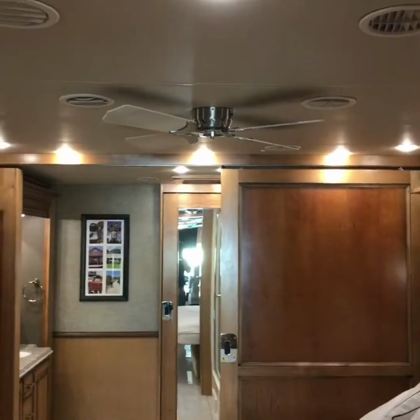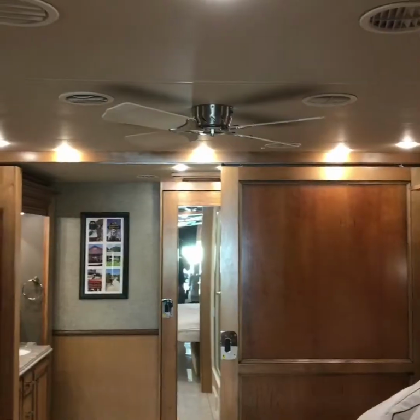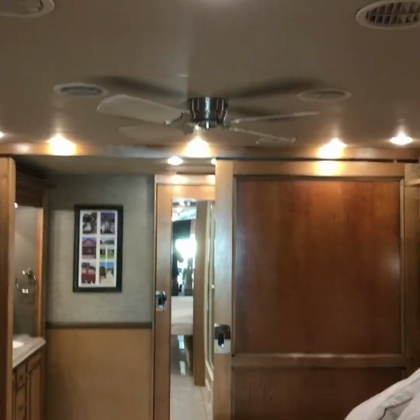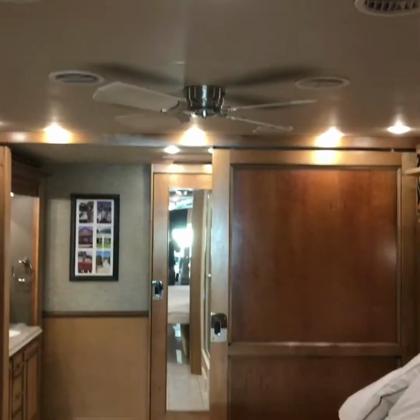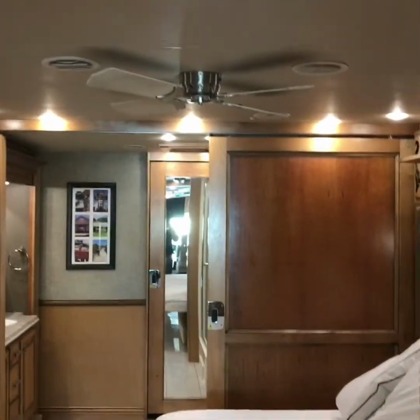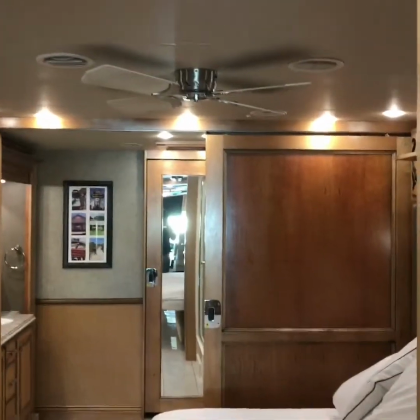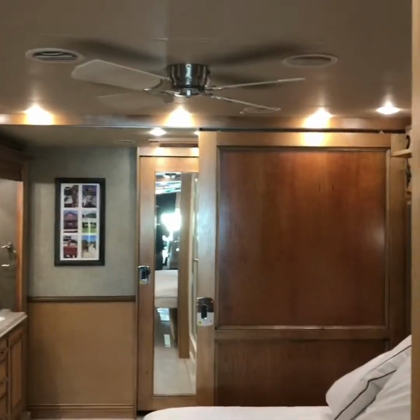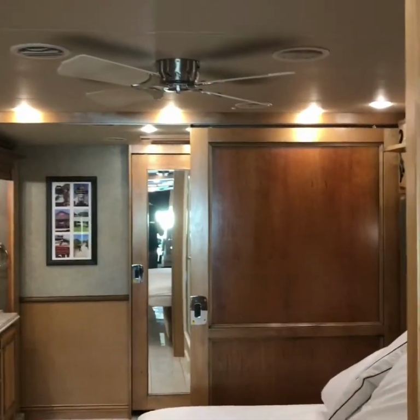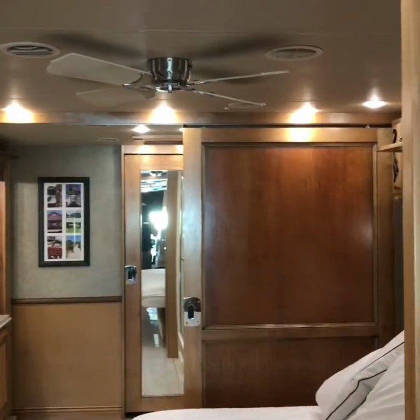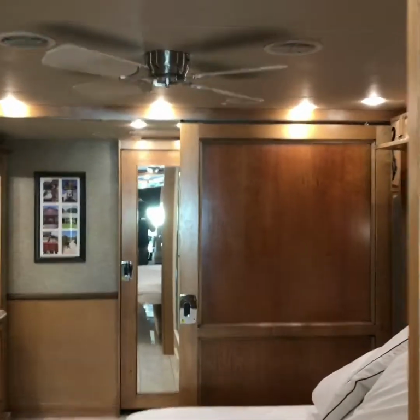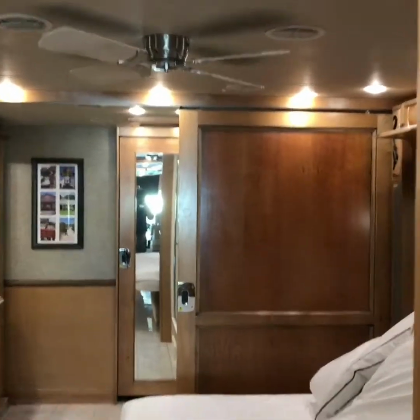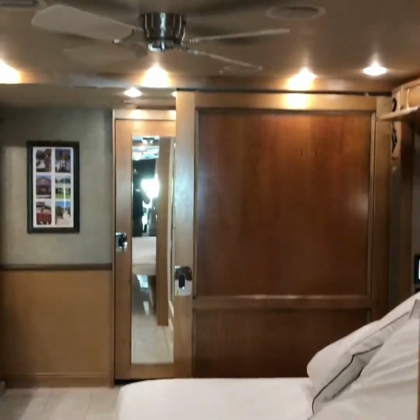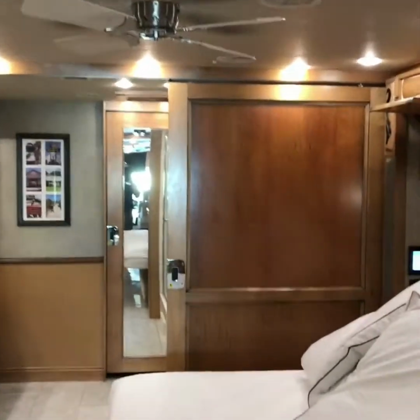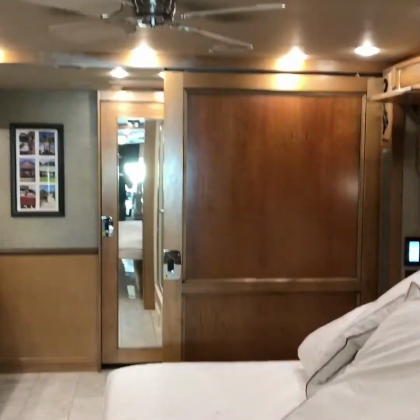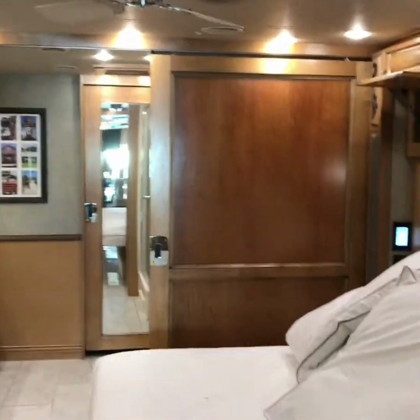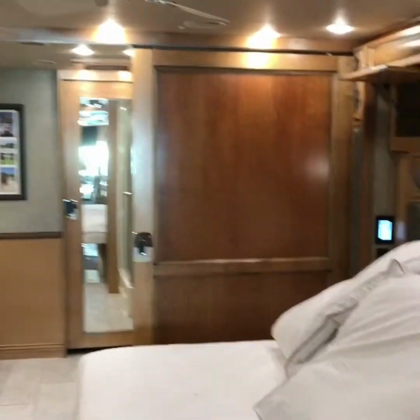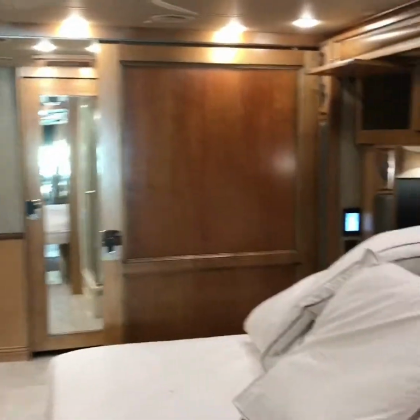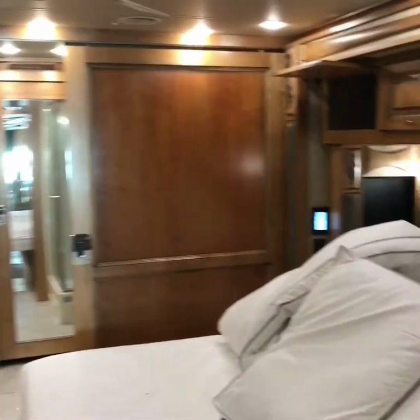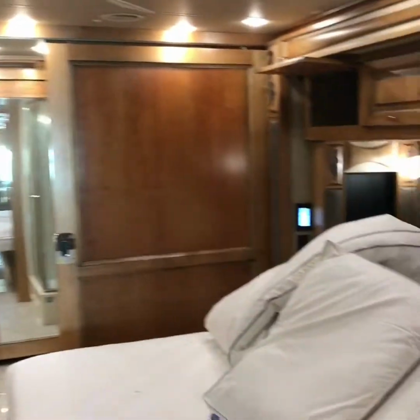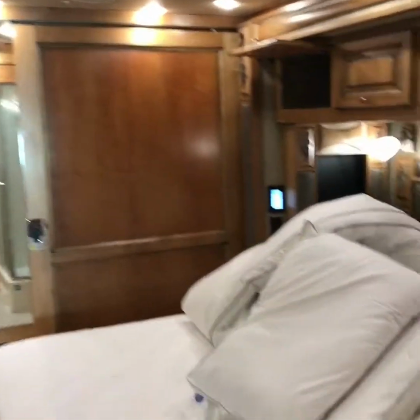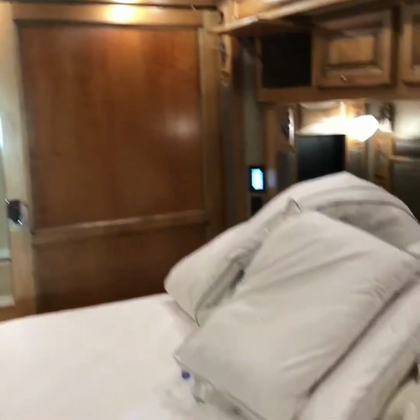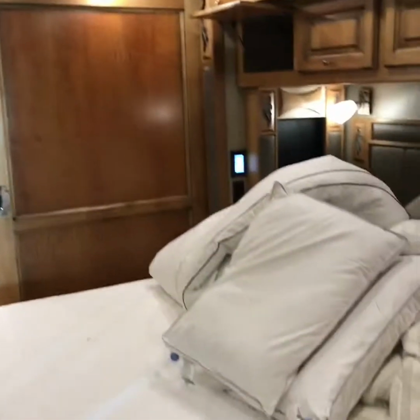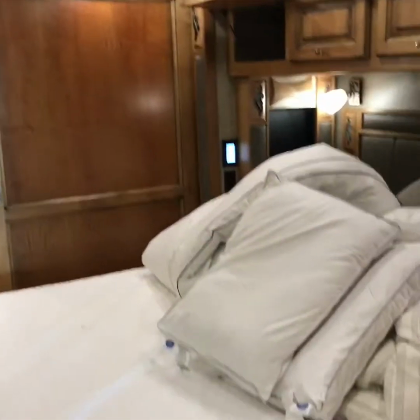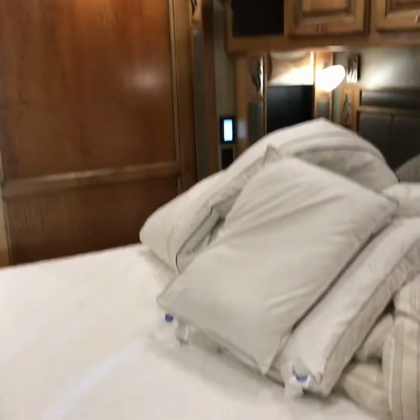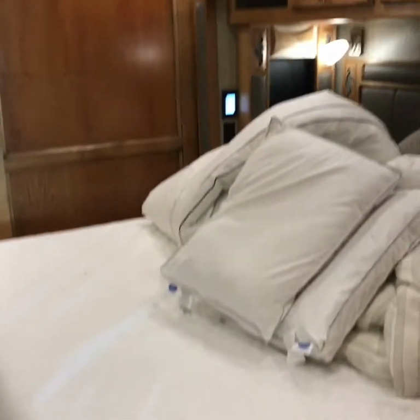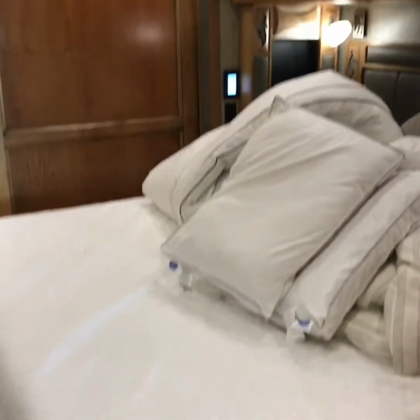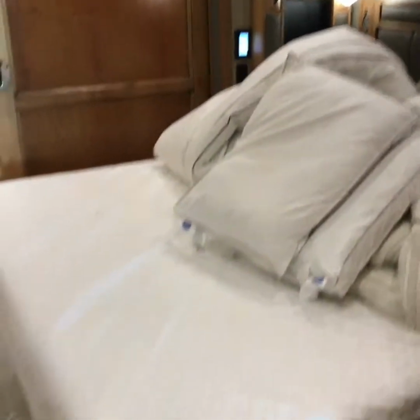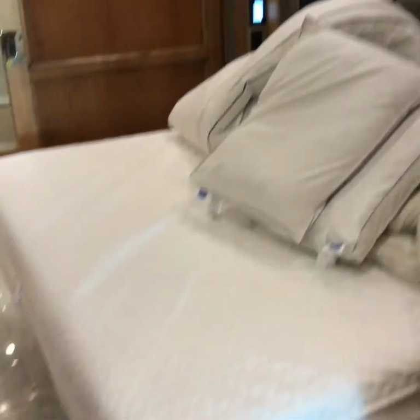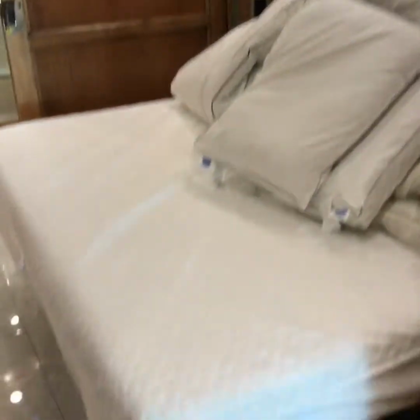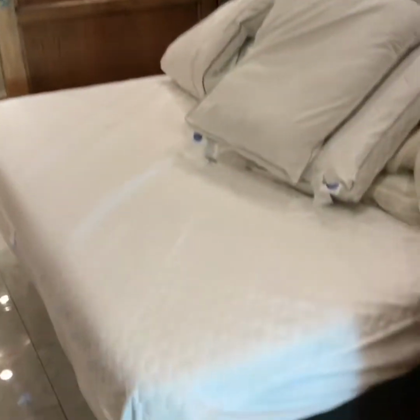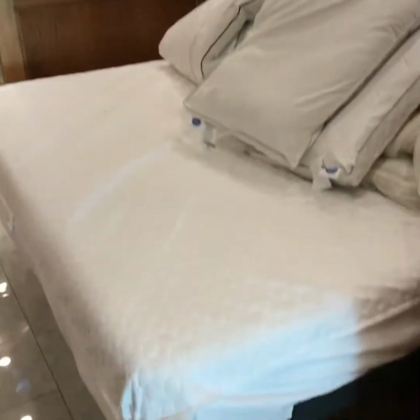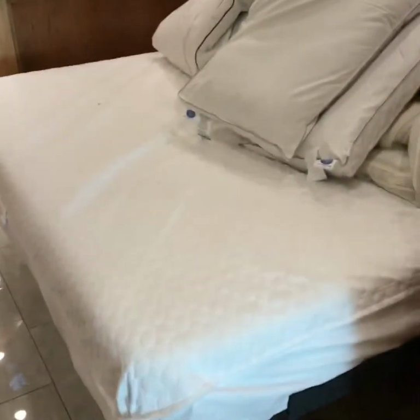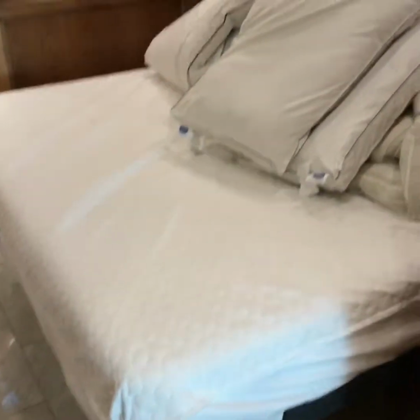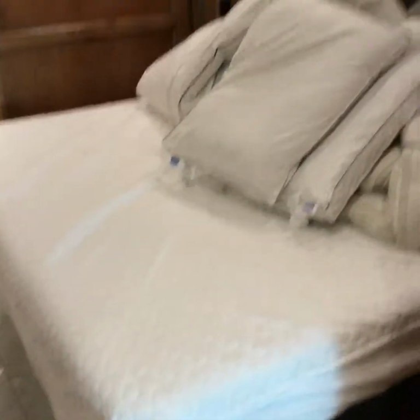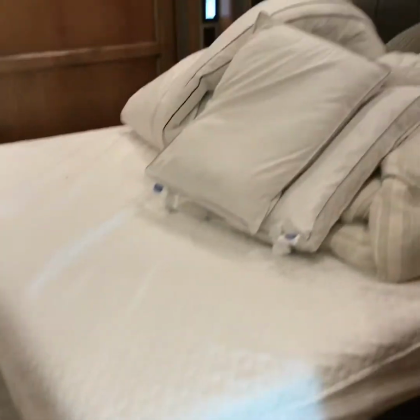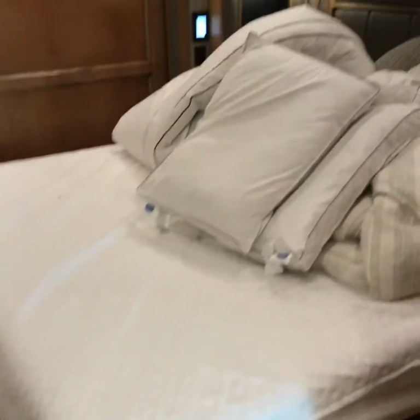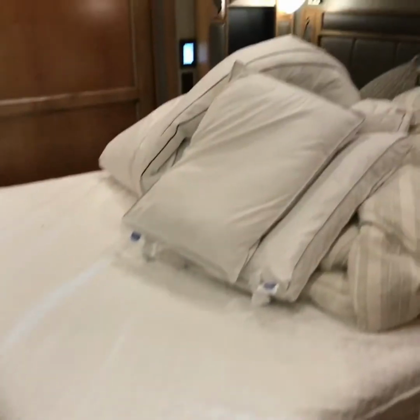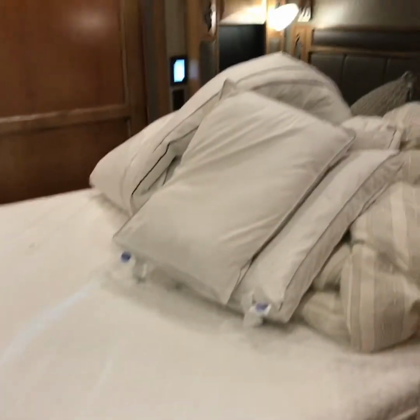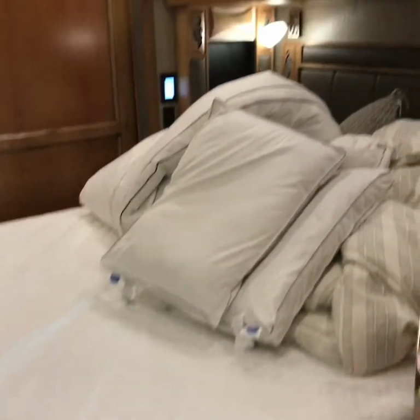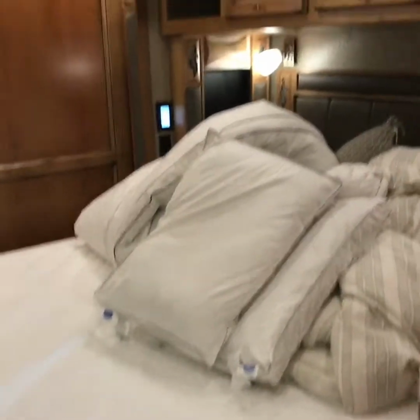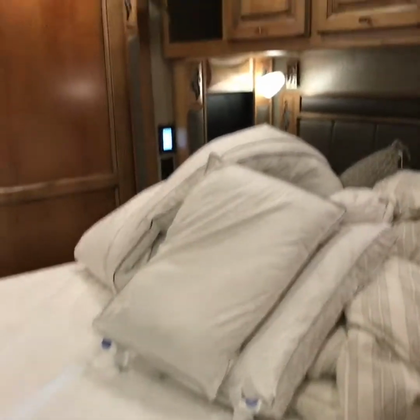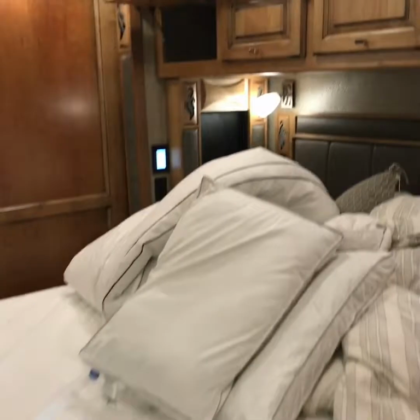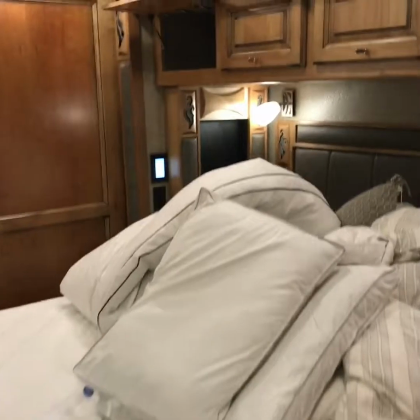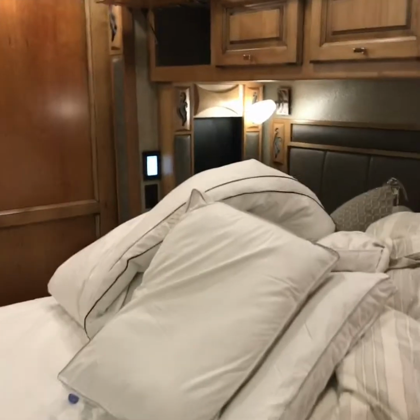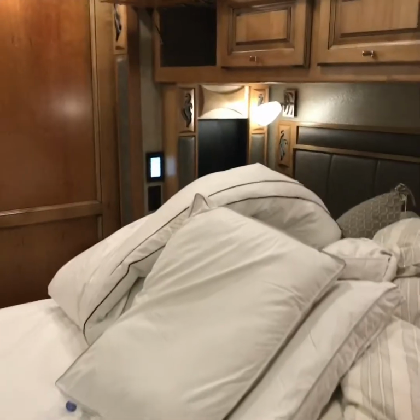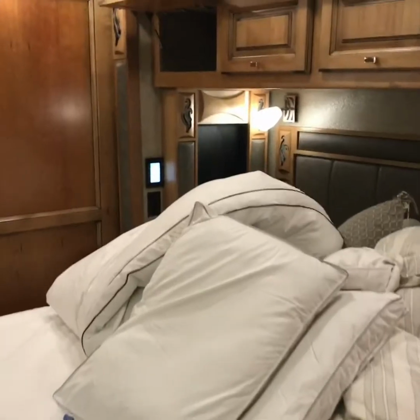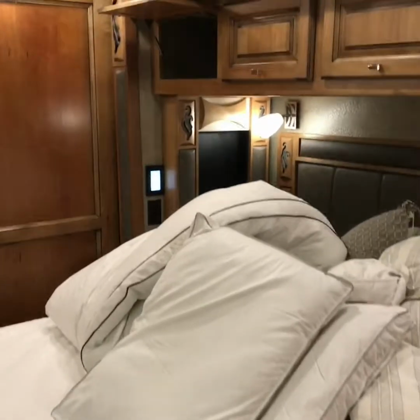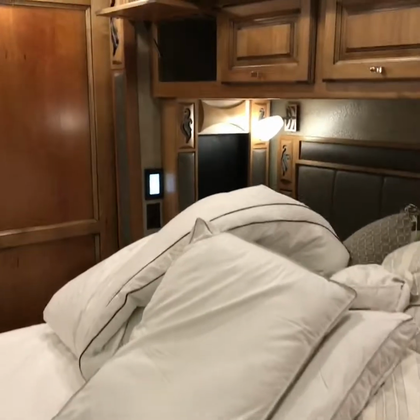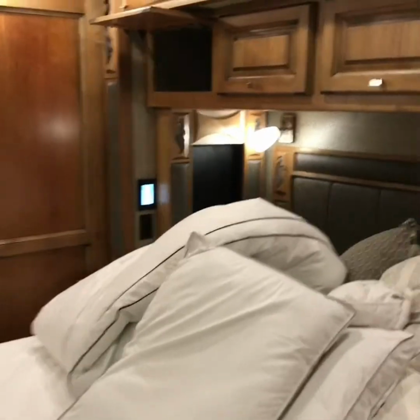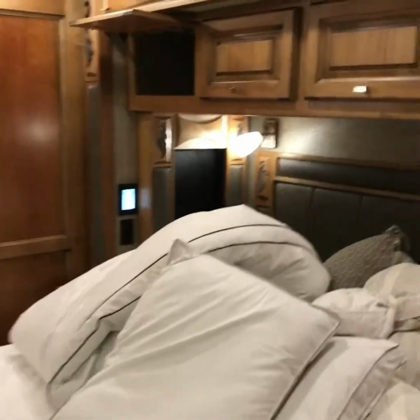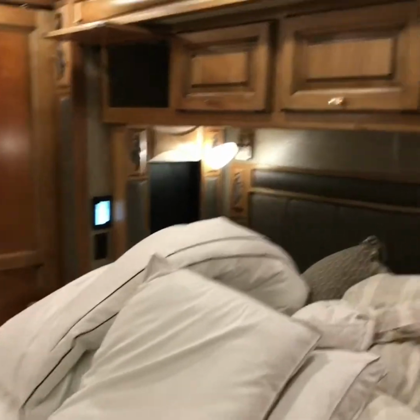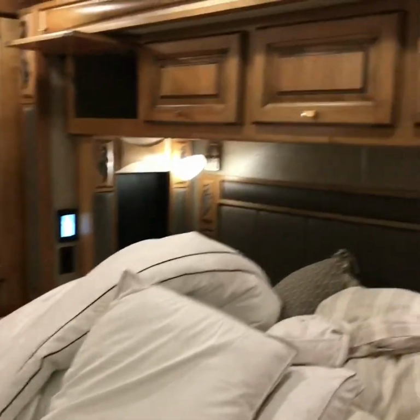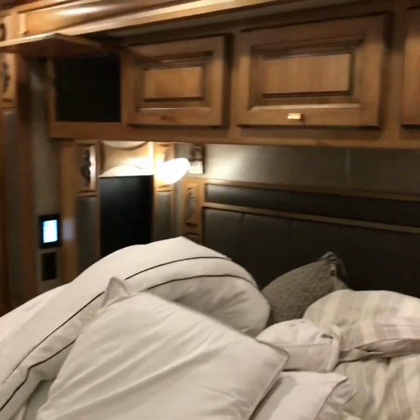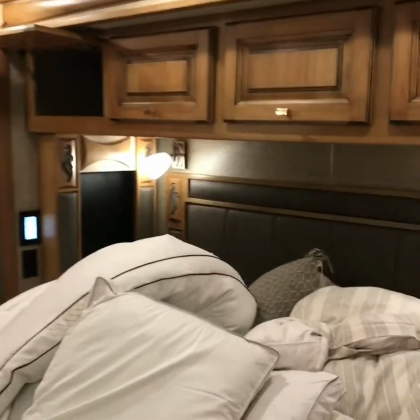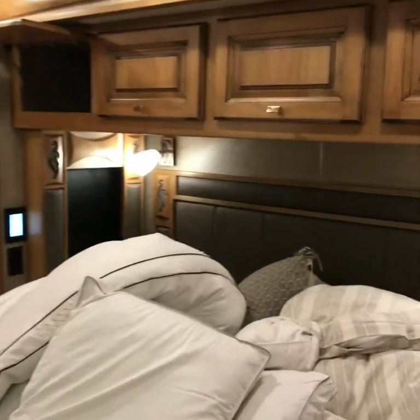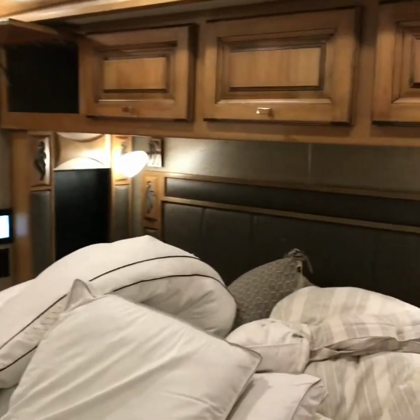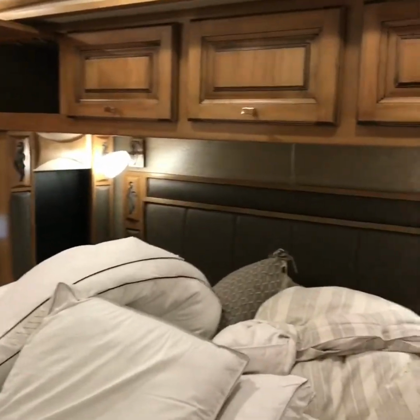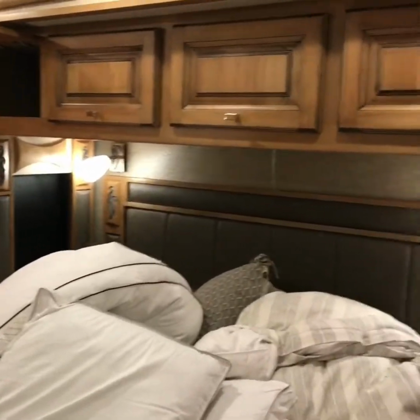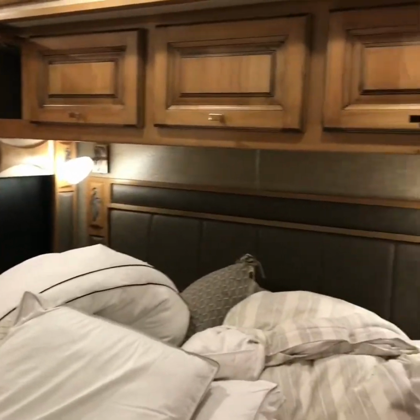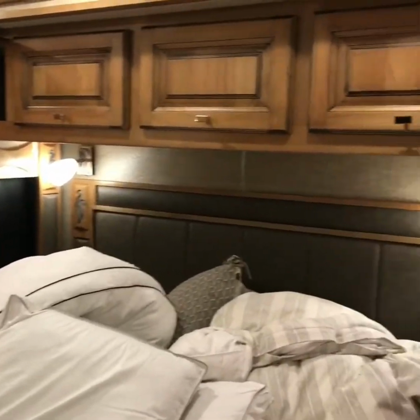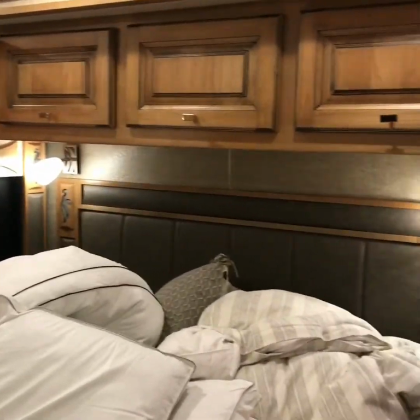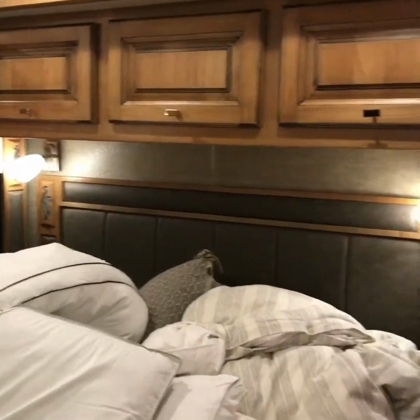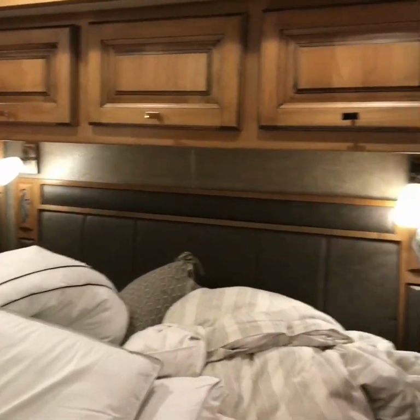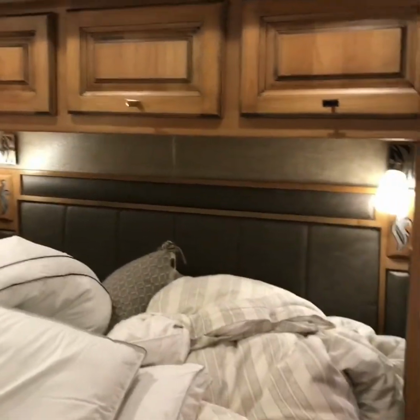Going back to the bedroom, you do have a ceiling fan in here. I apologize, the bed is not made — we will get that taken care of.